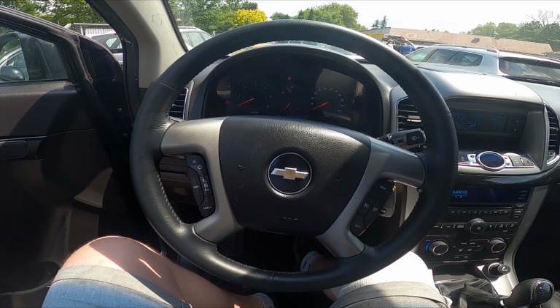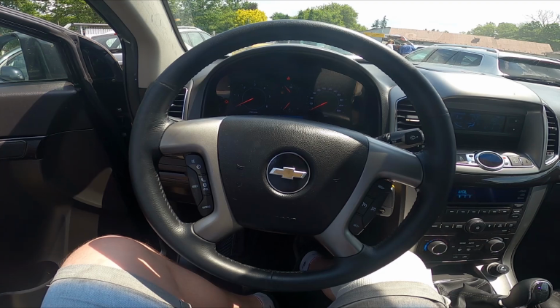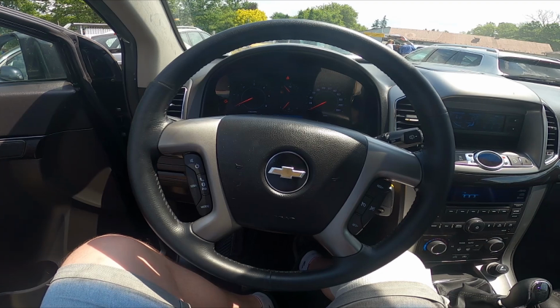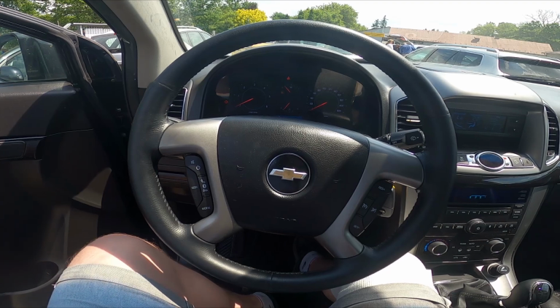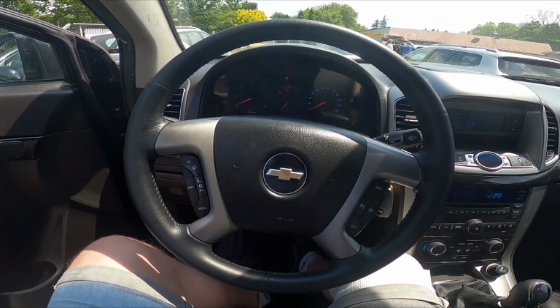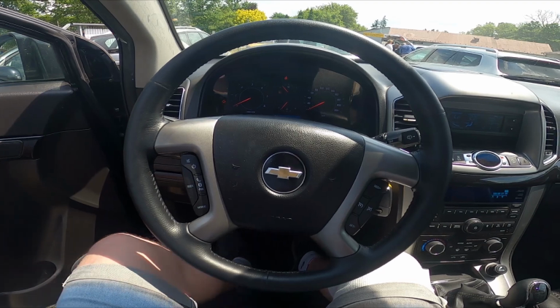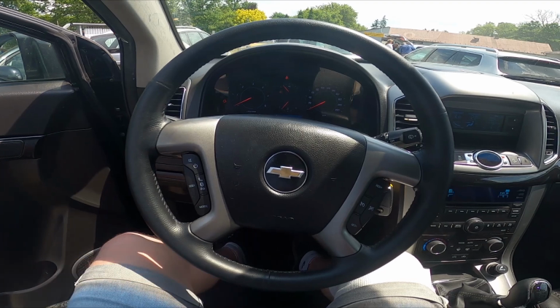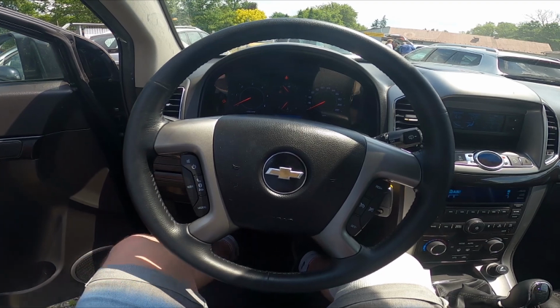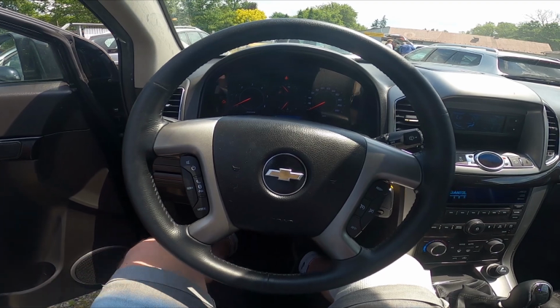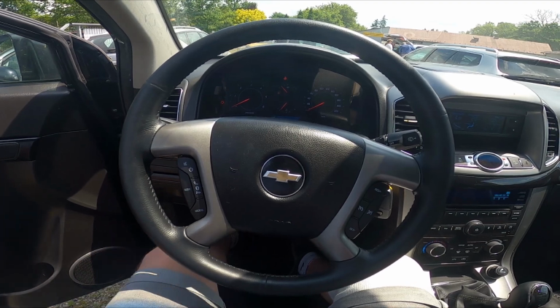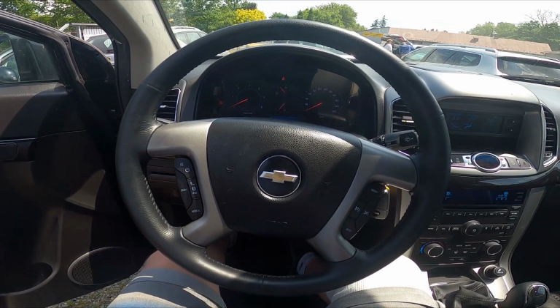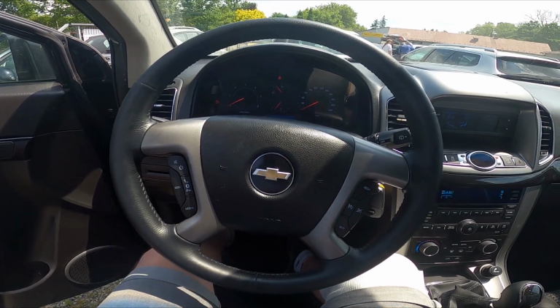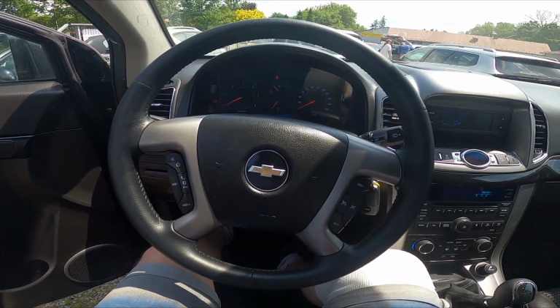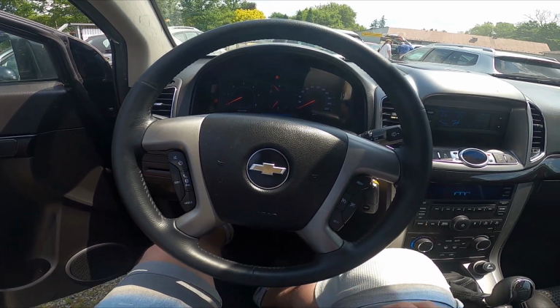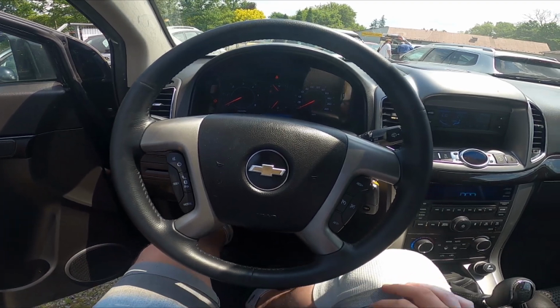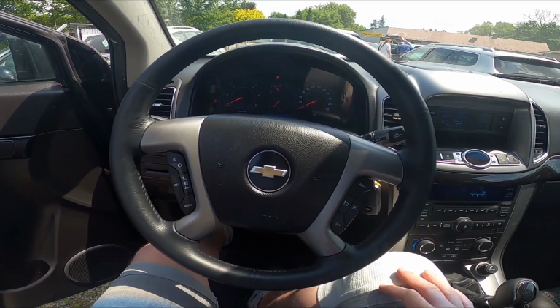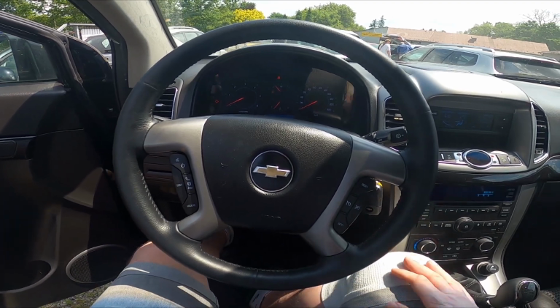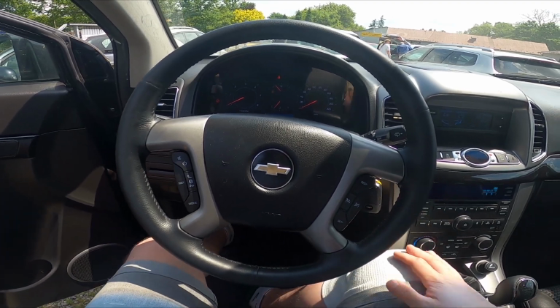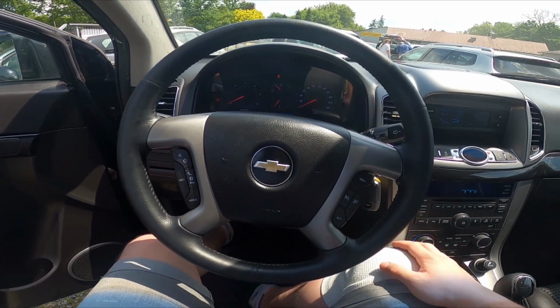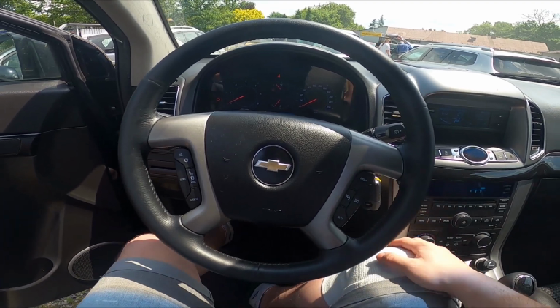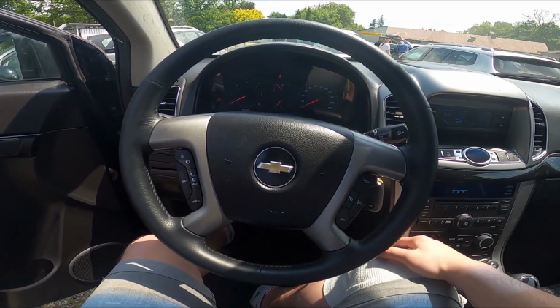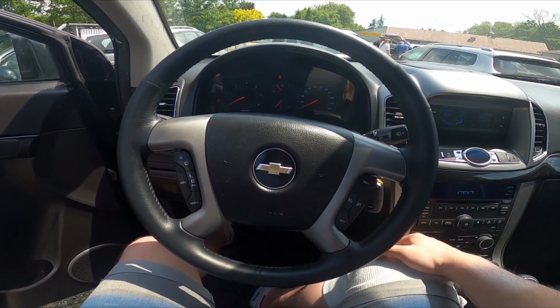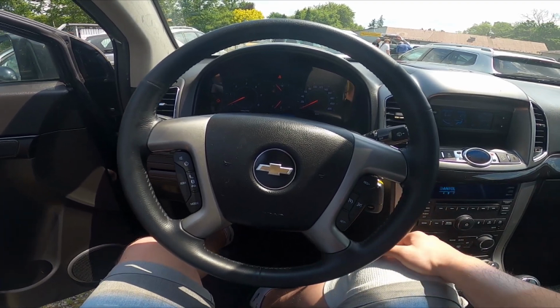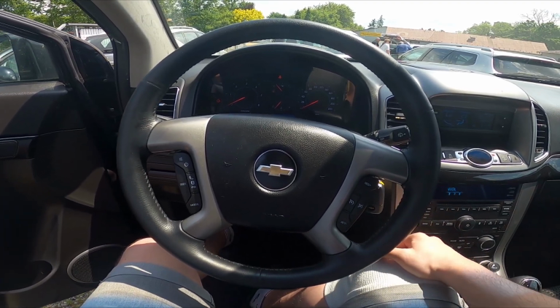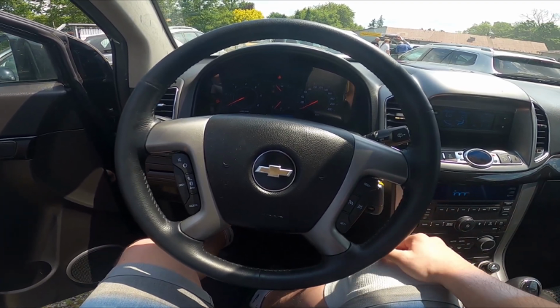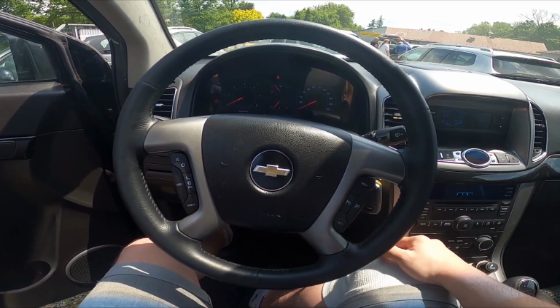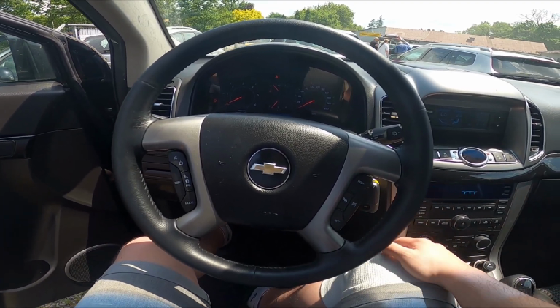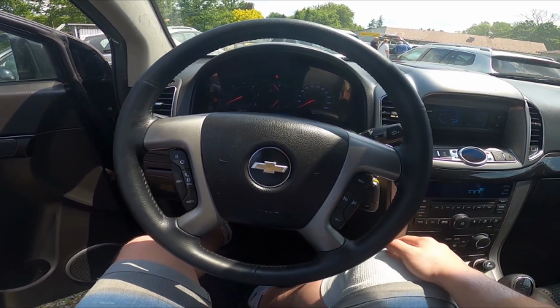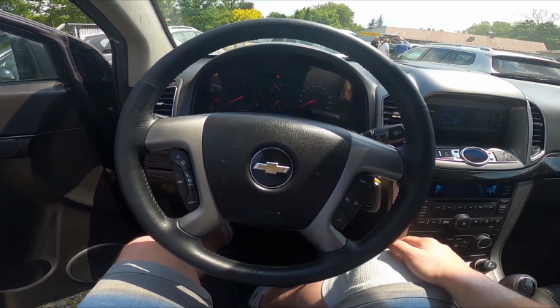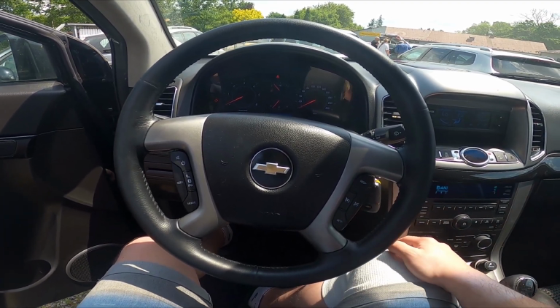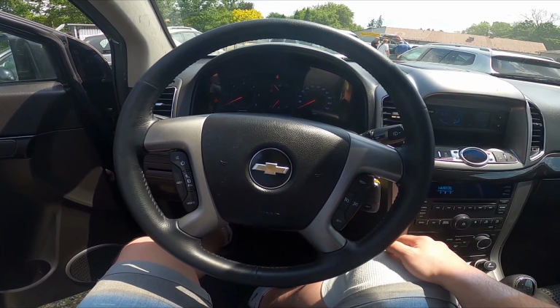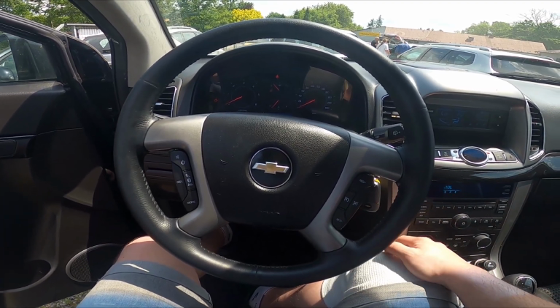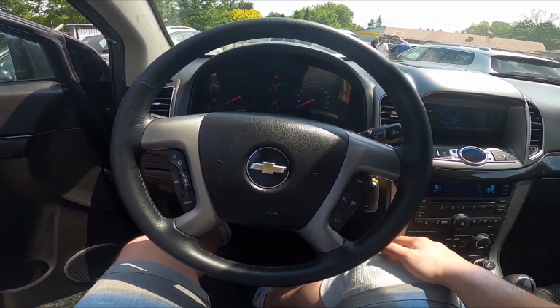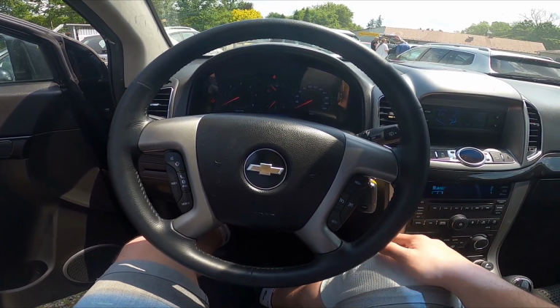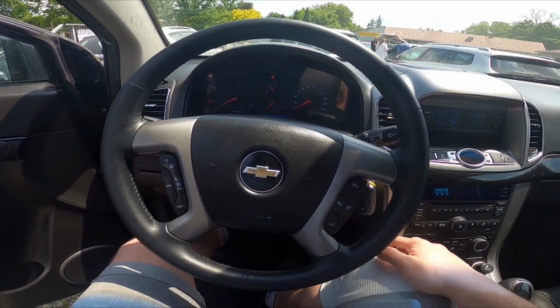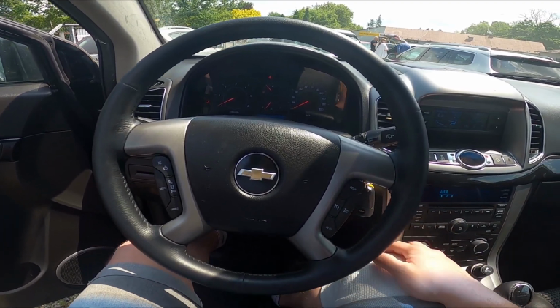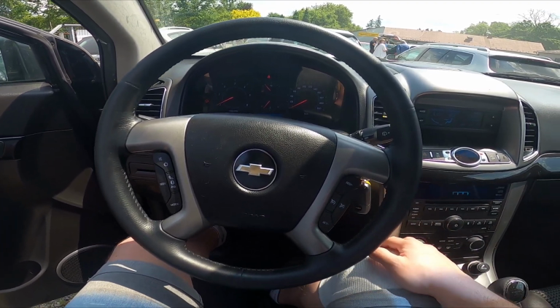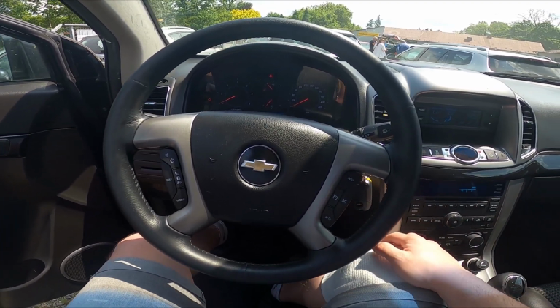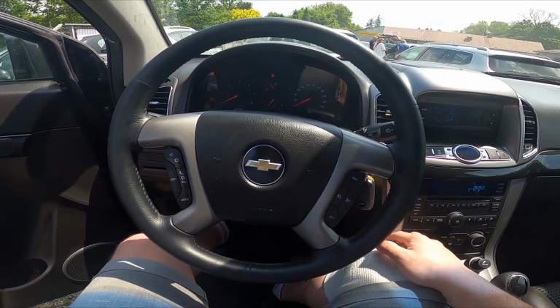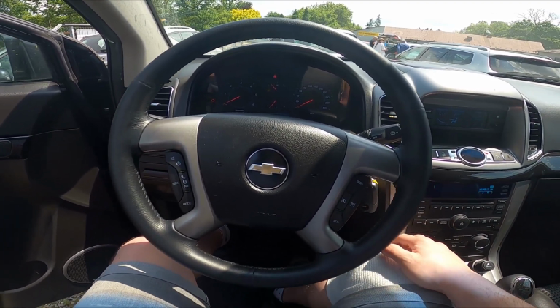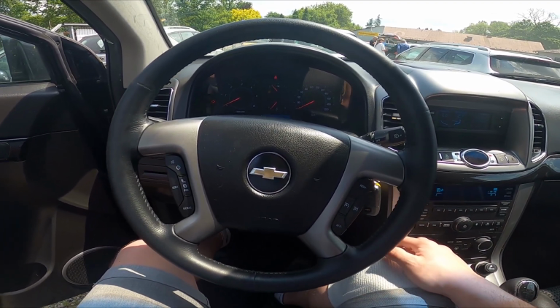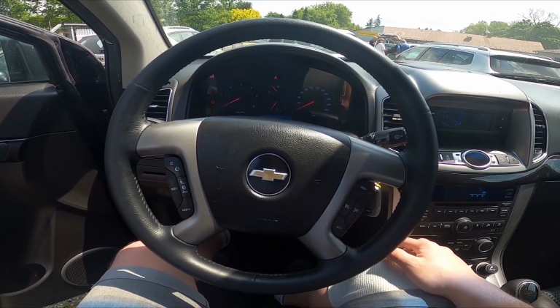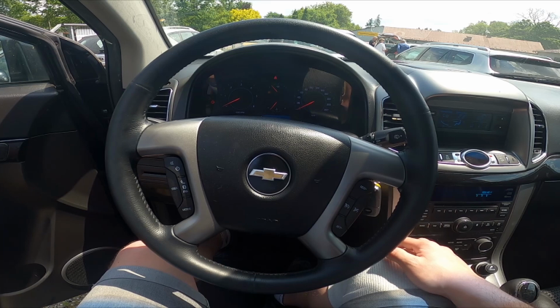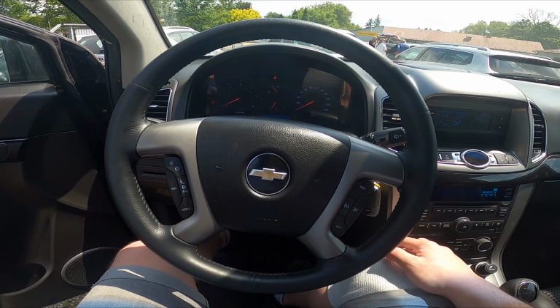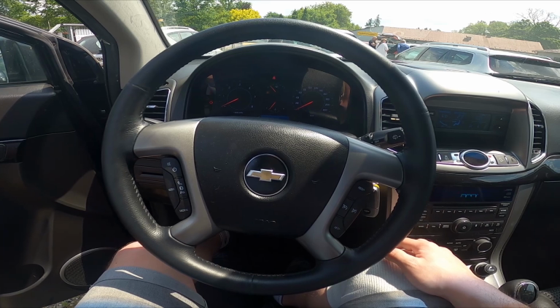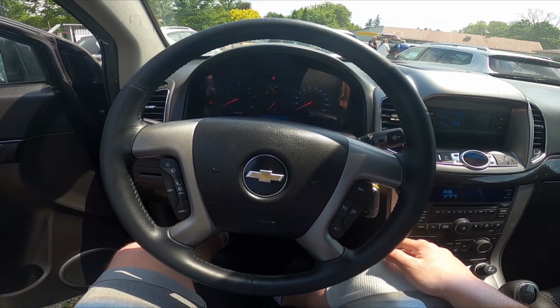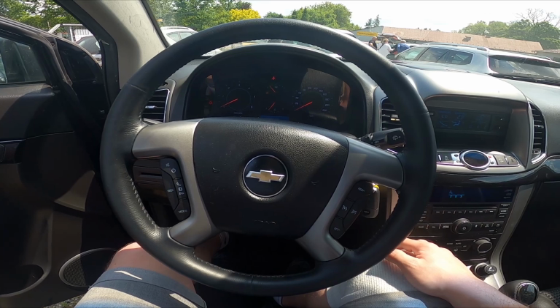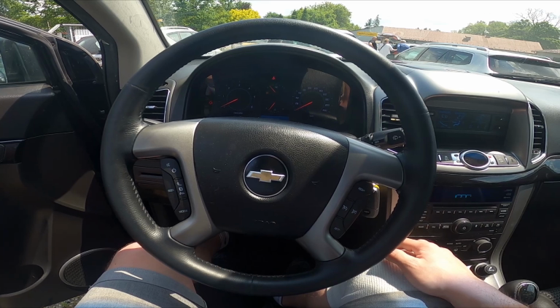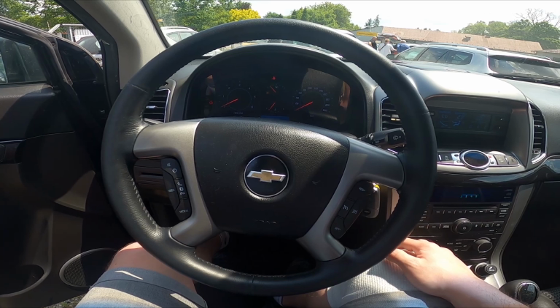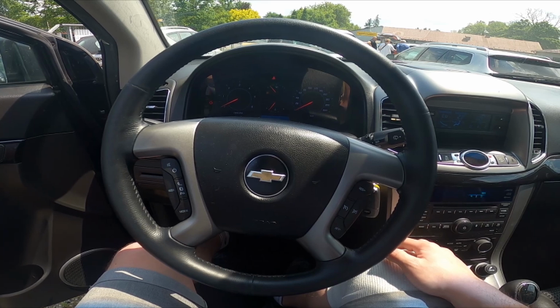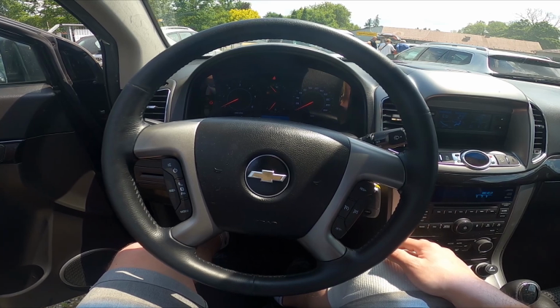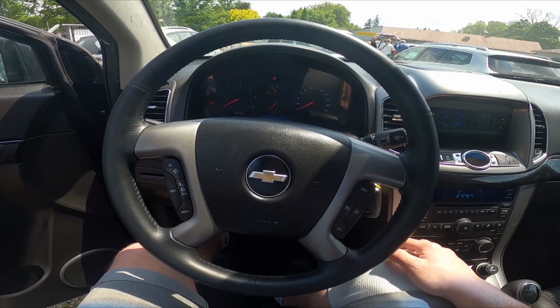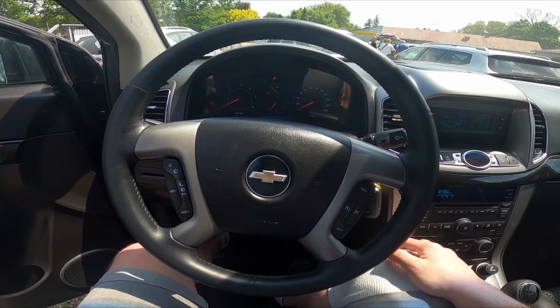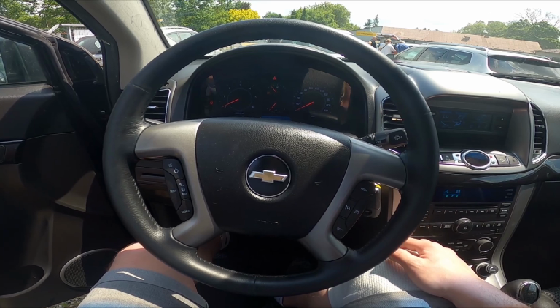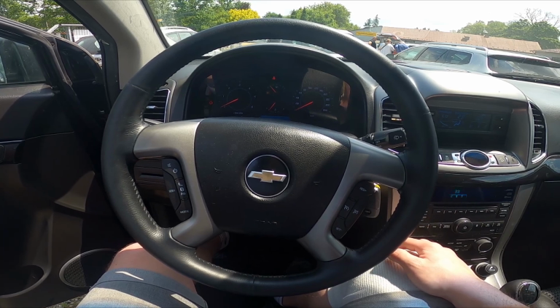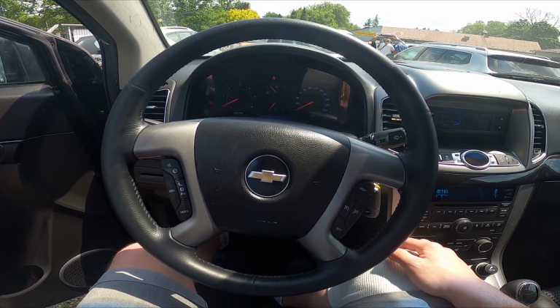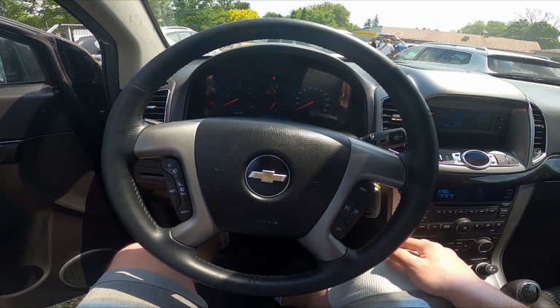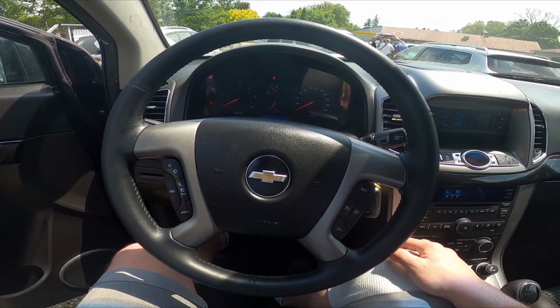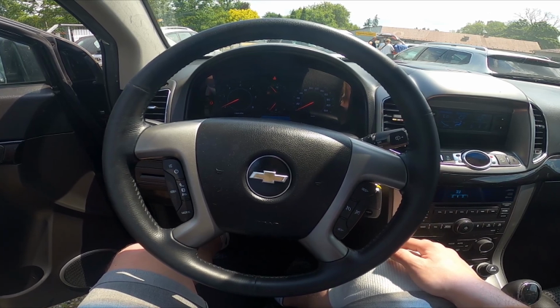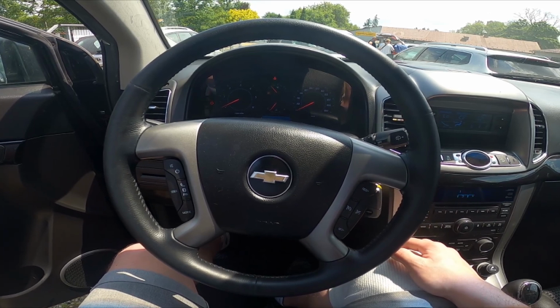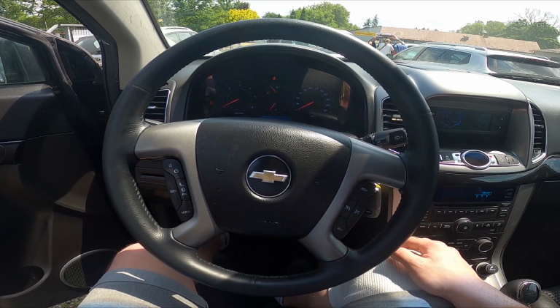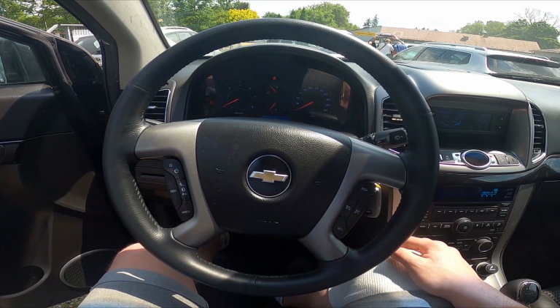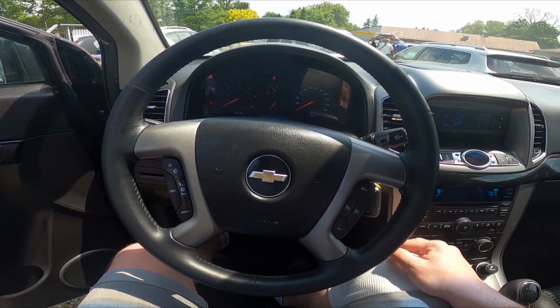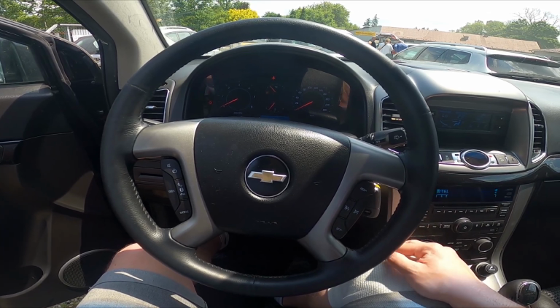Hello, today I'm in a Chevrolet Captiva. In this video, I'll show you how to turn traction control off and on.